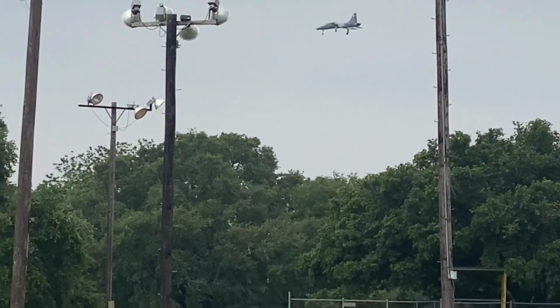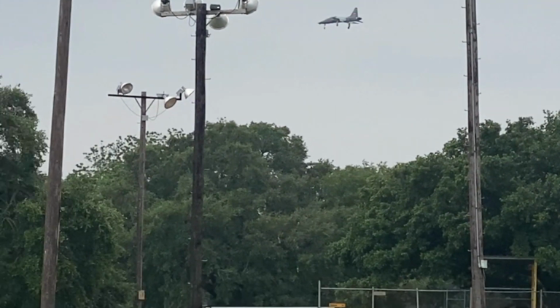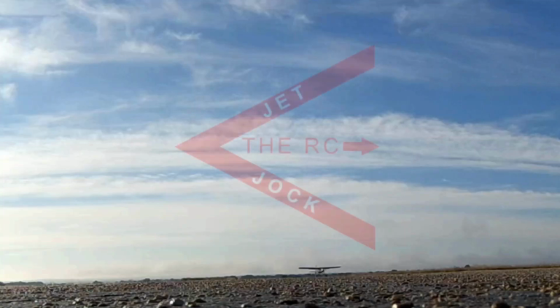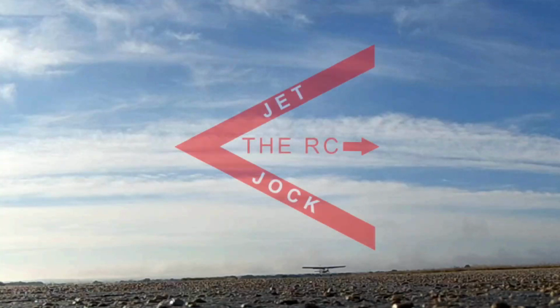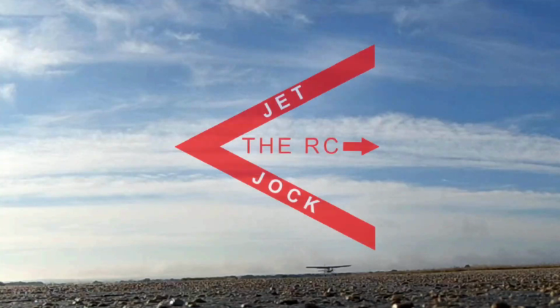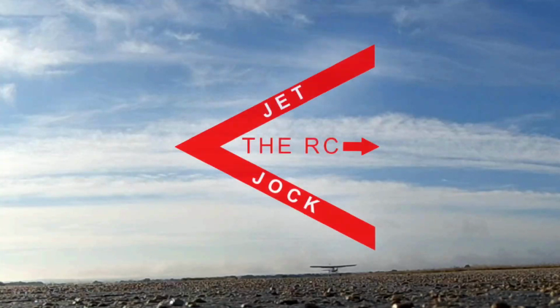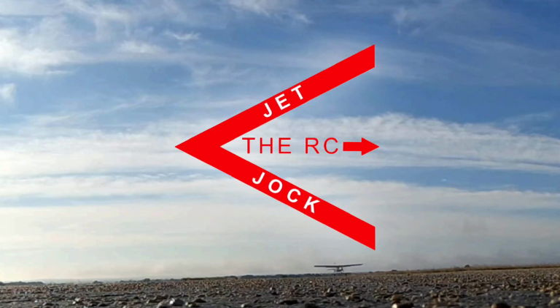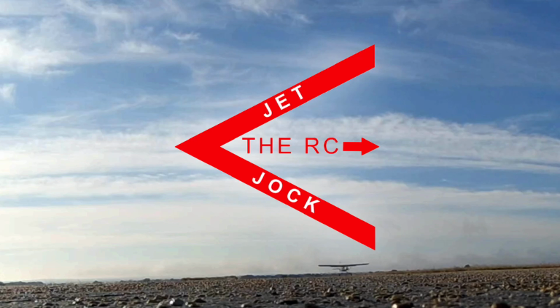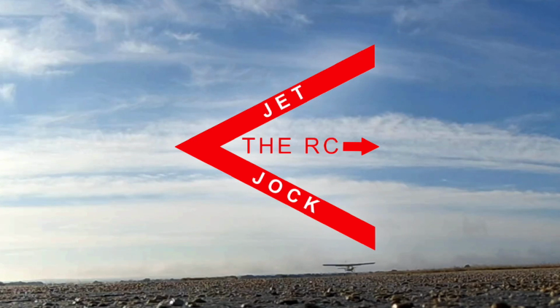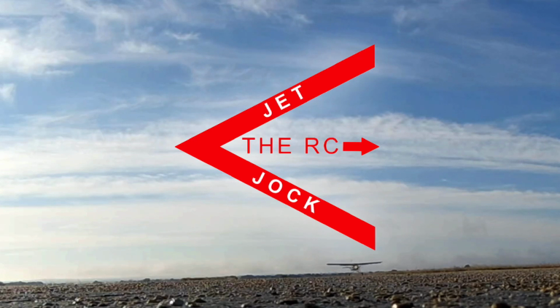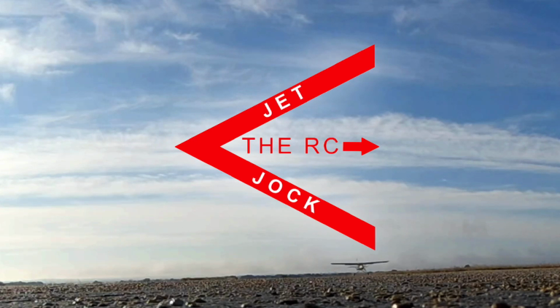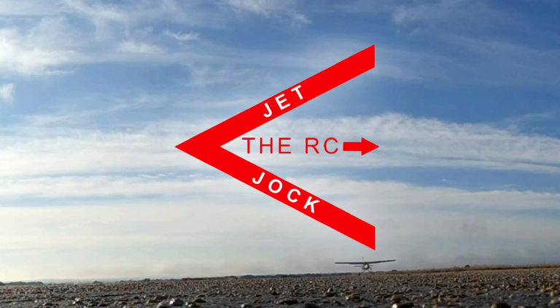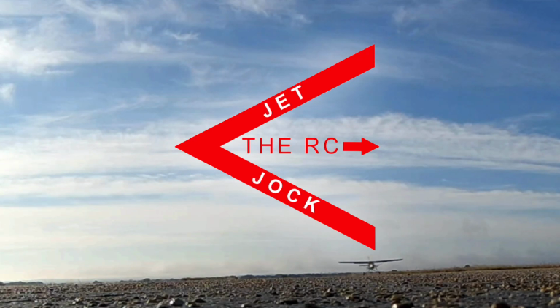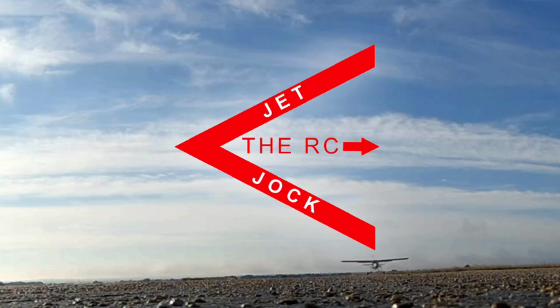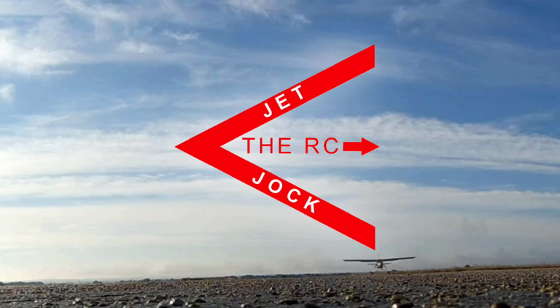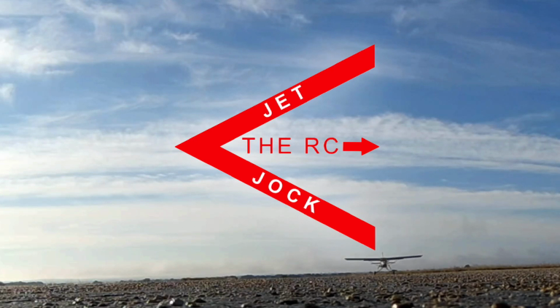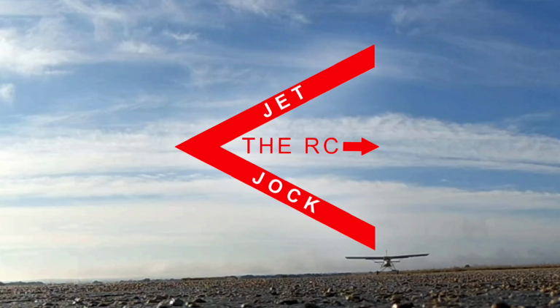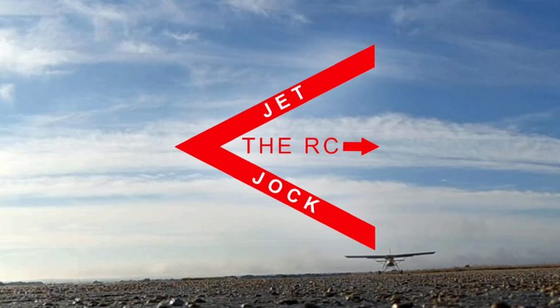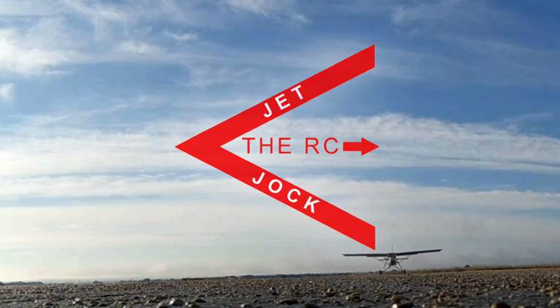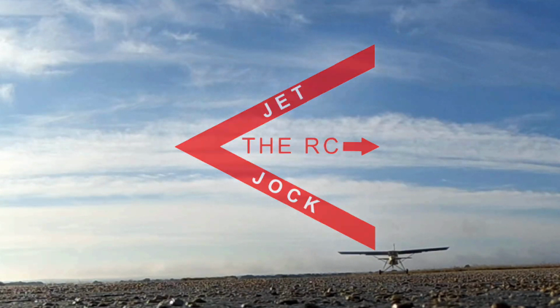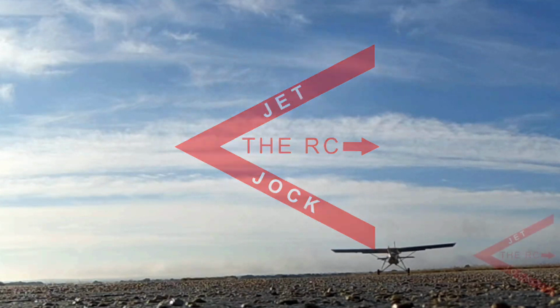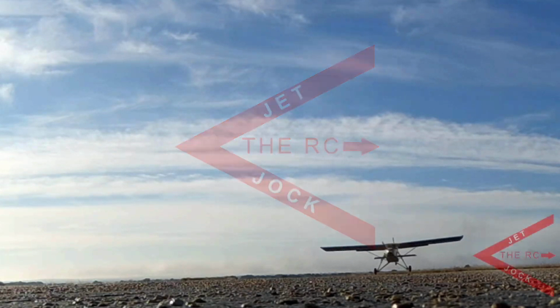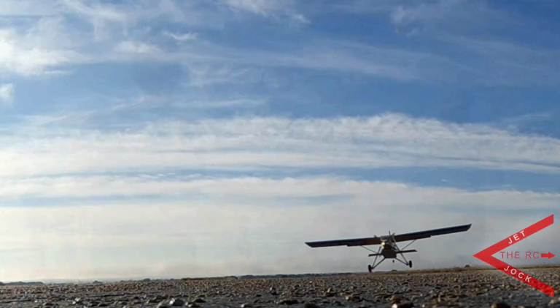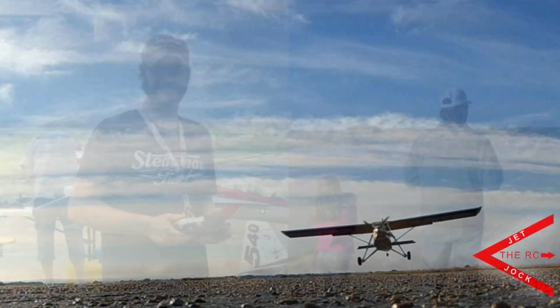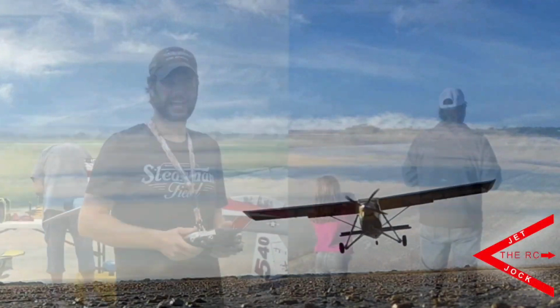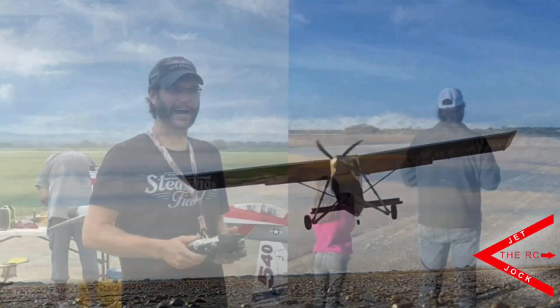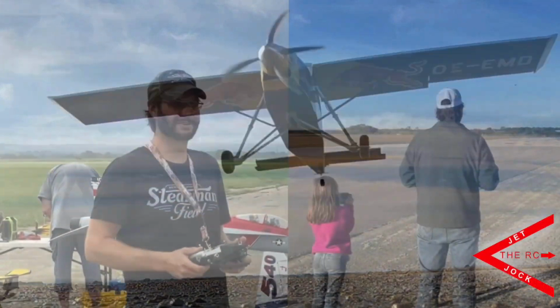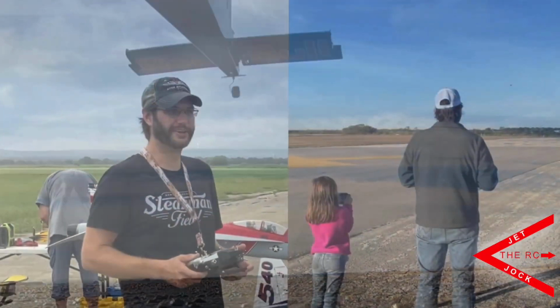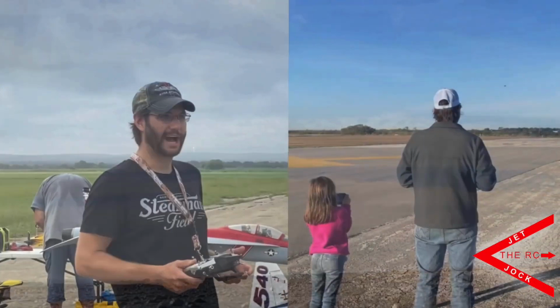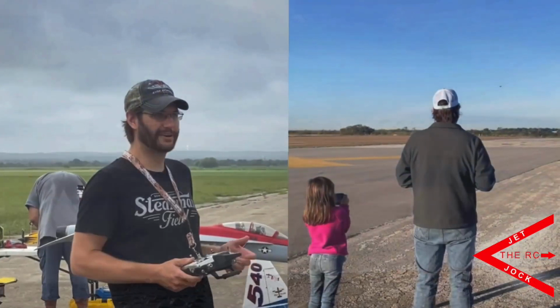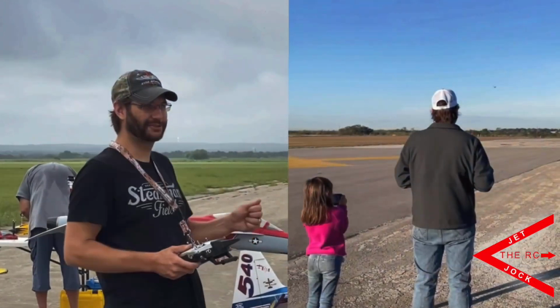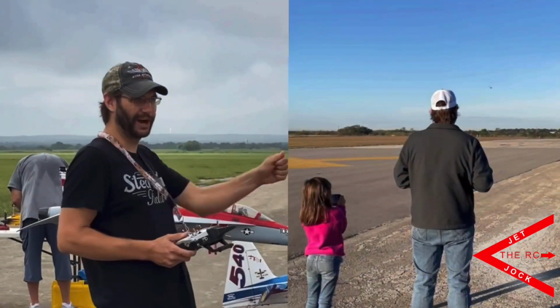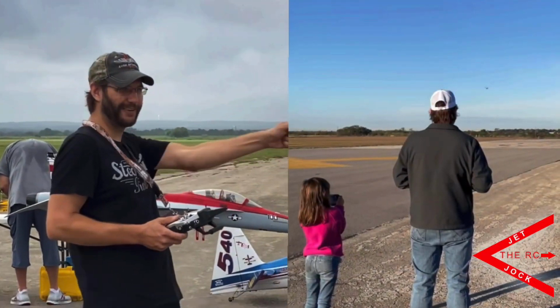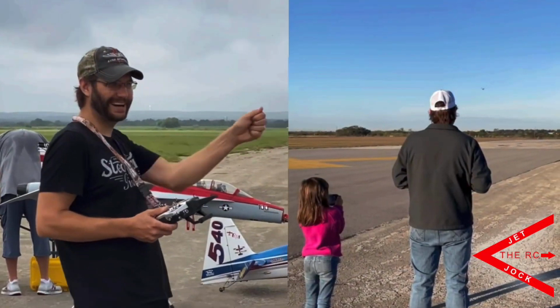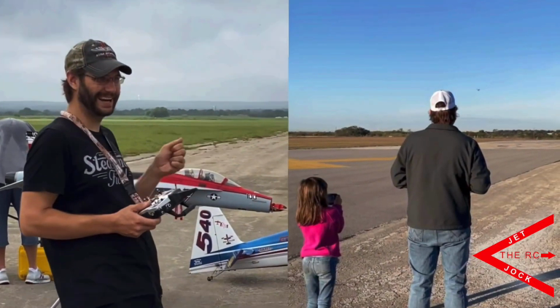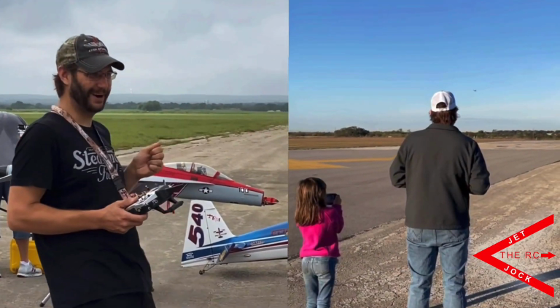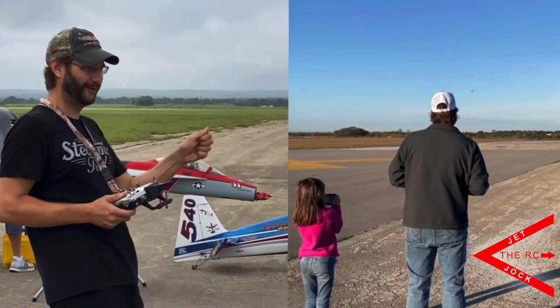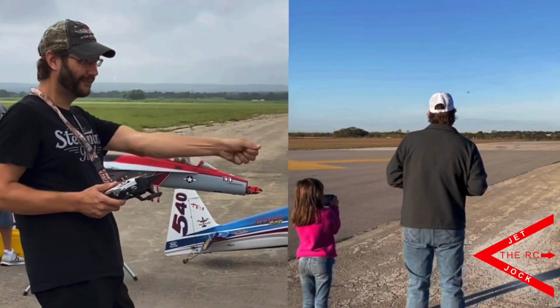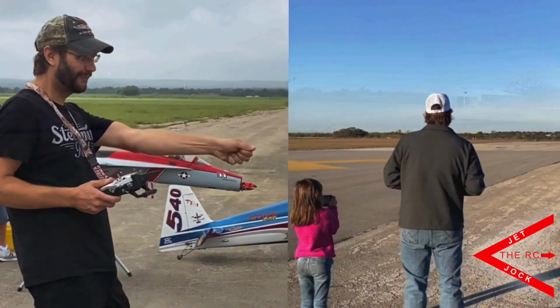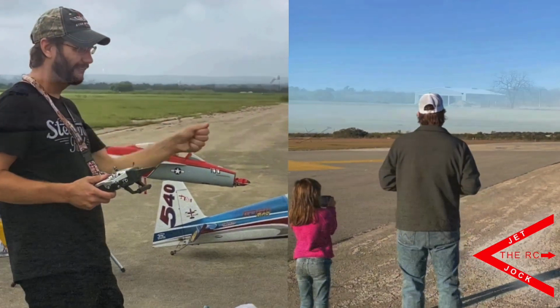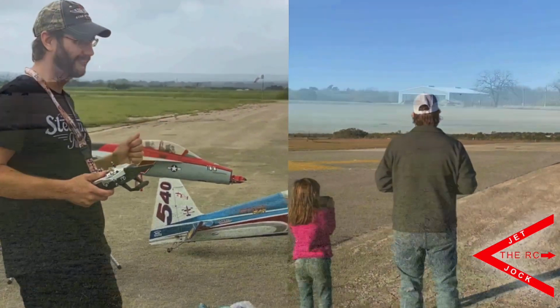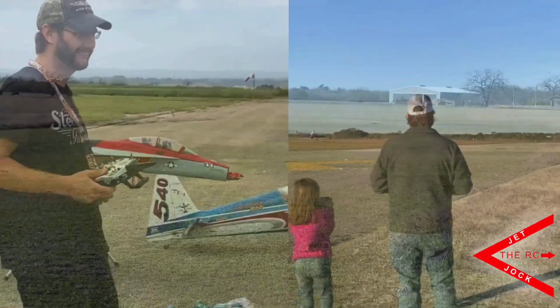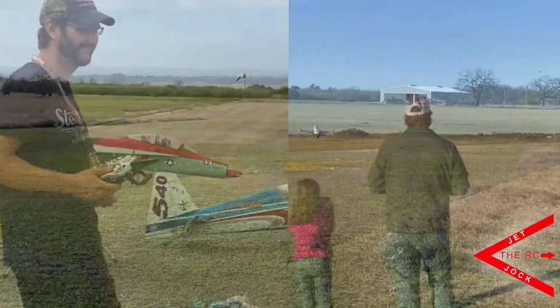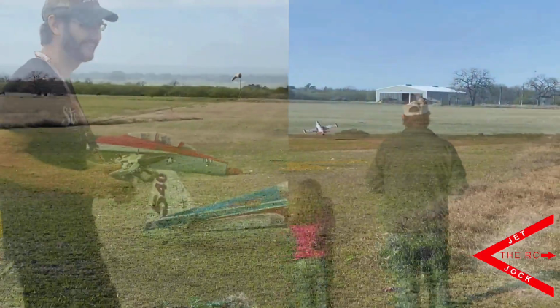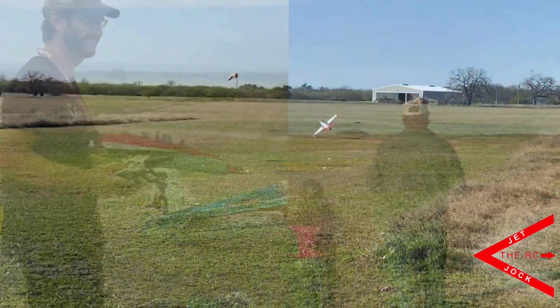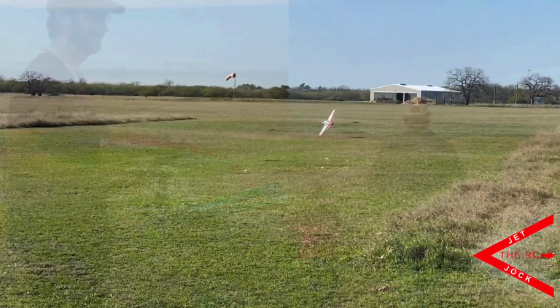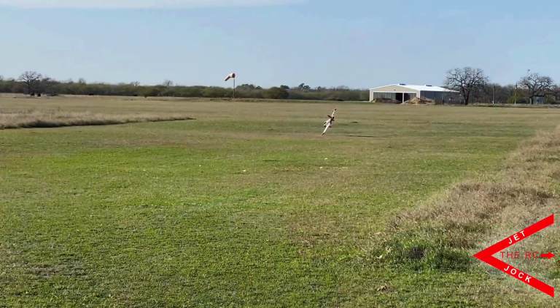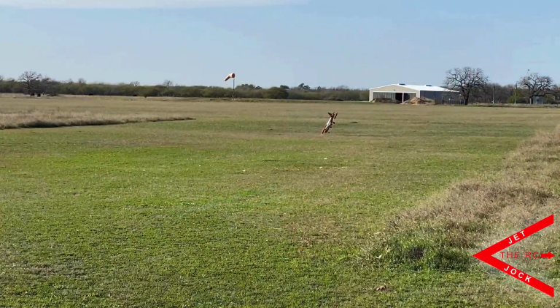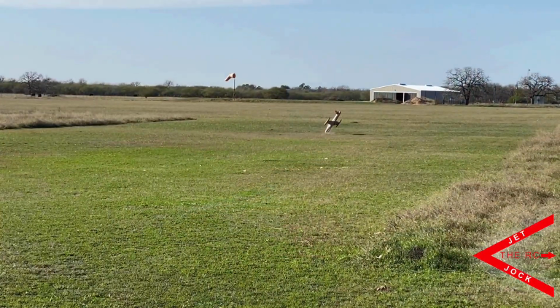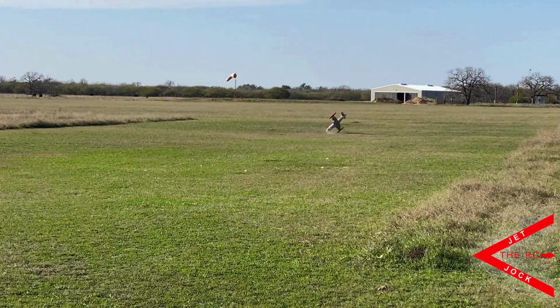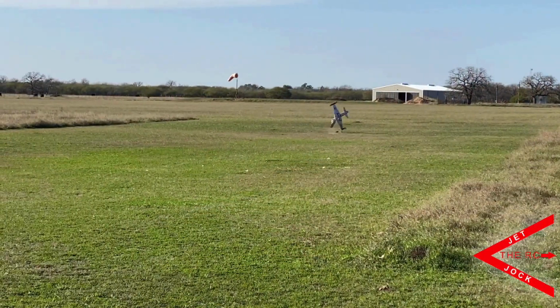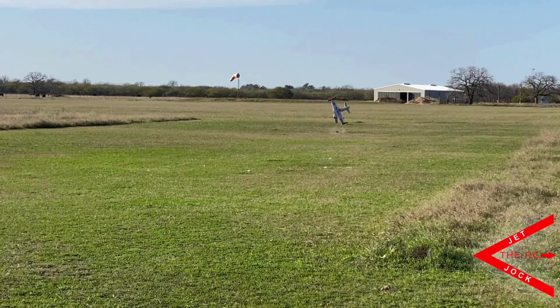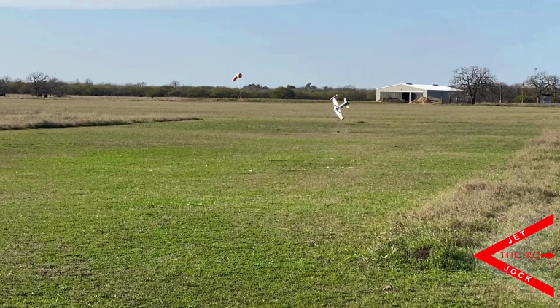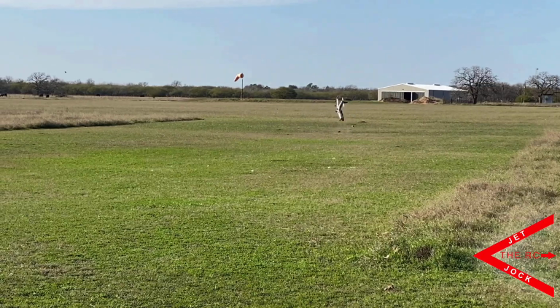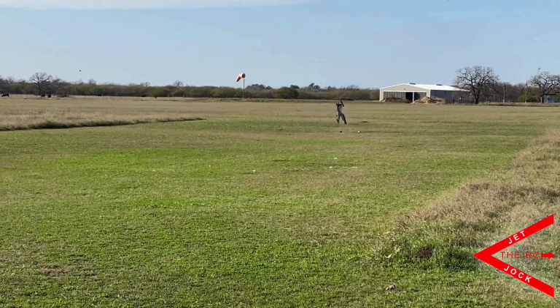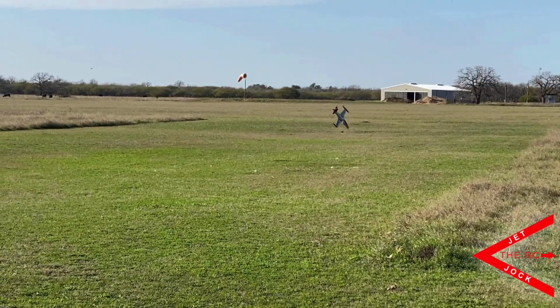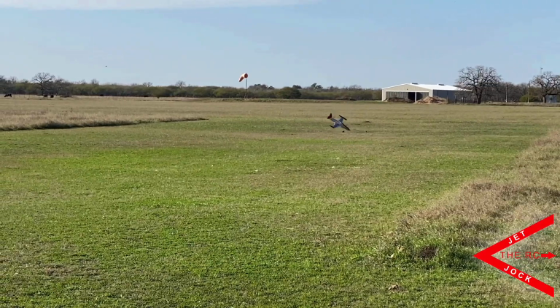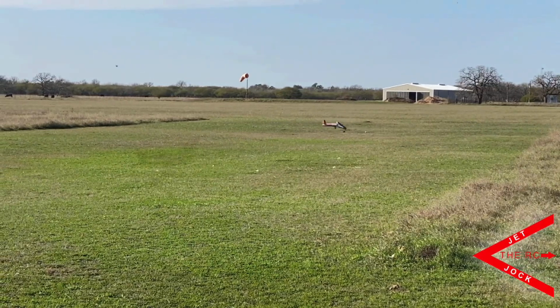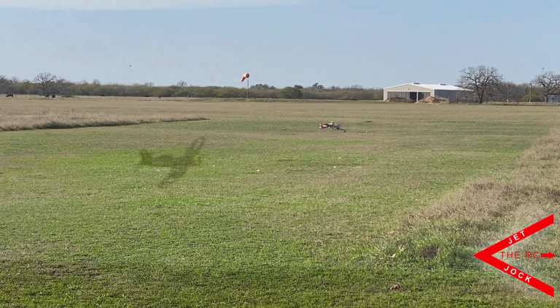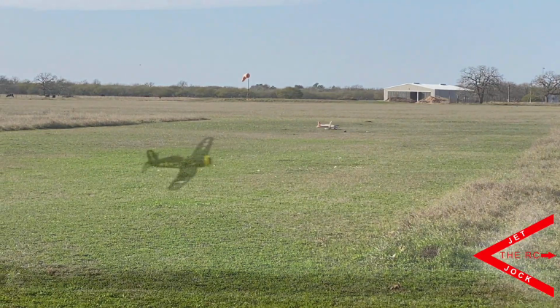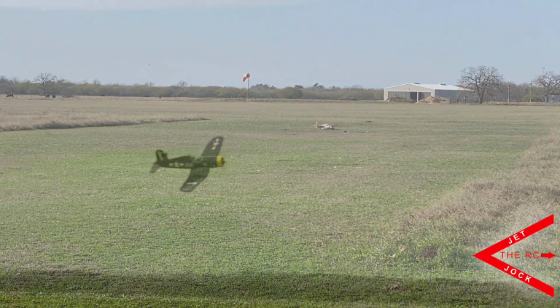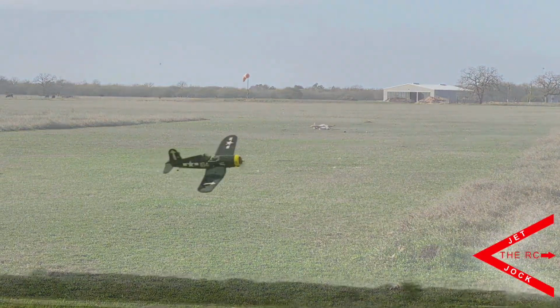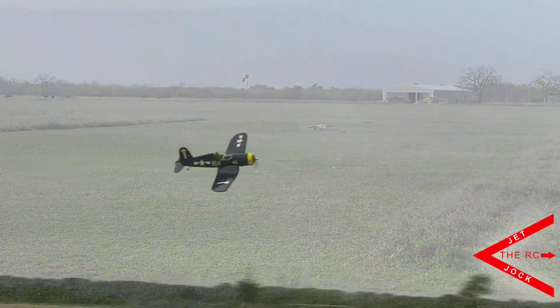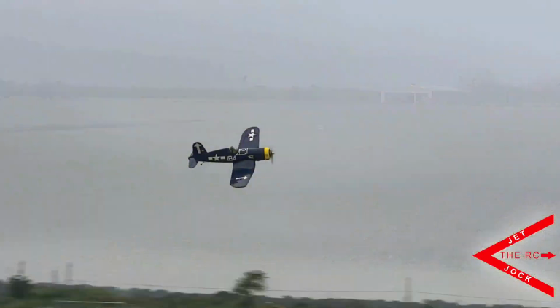This is the RC Jet Jock. Oh, I just broke it.